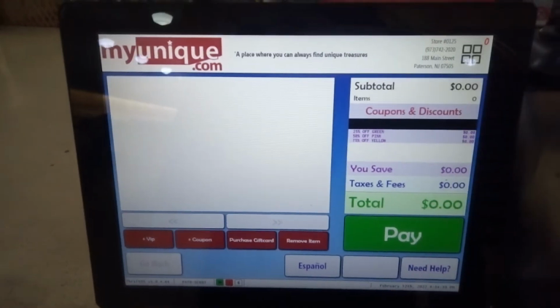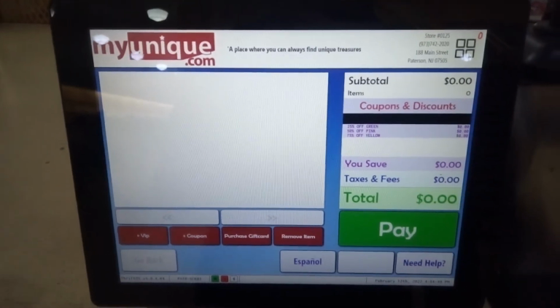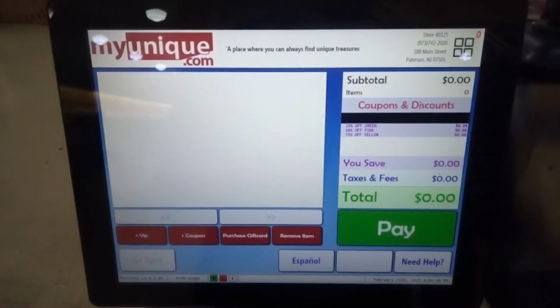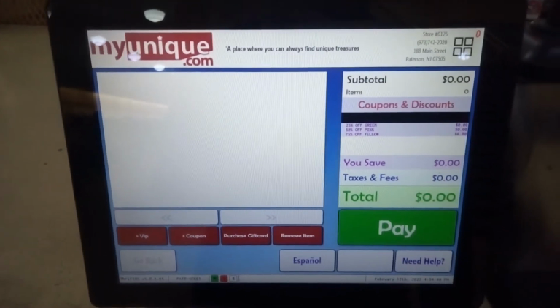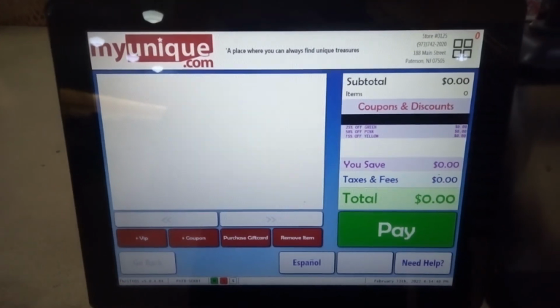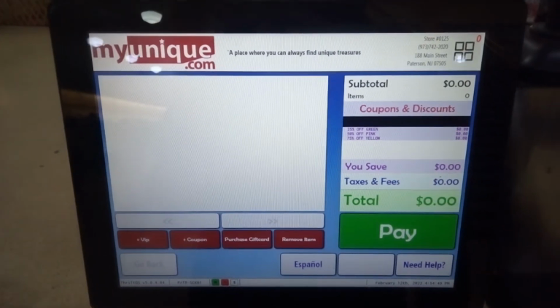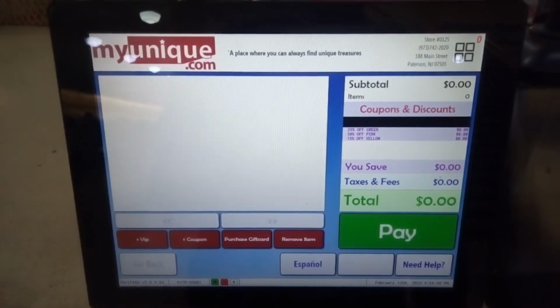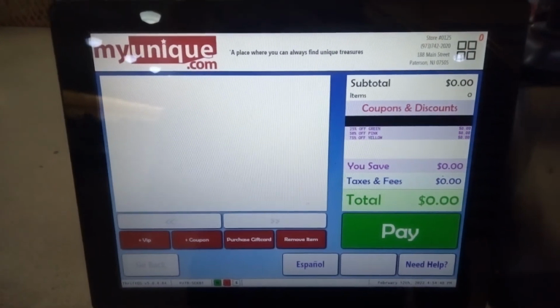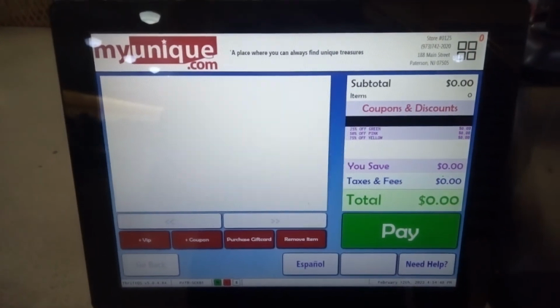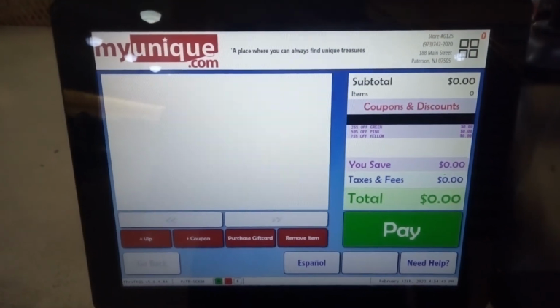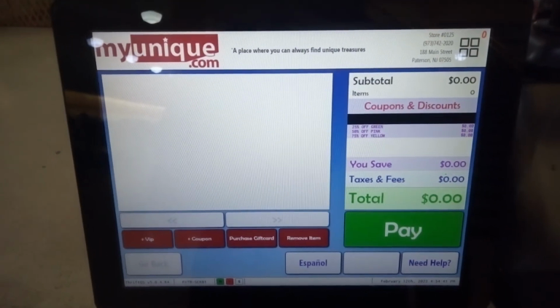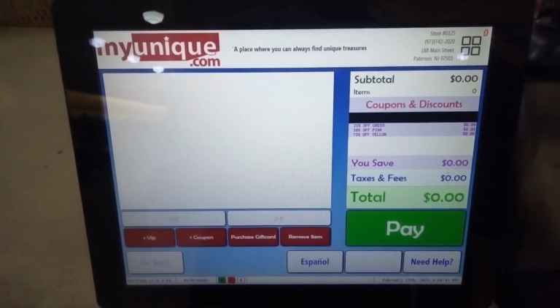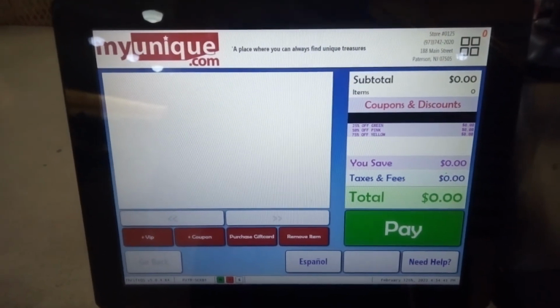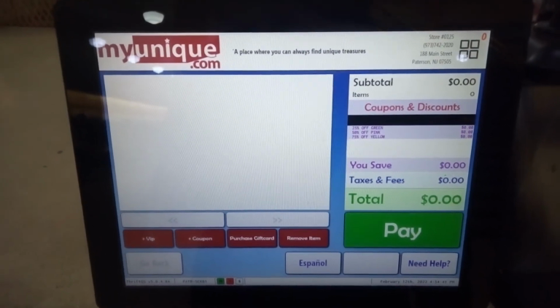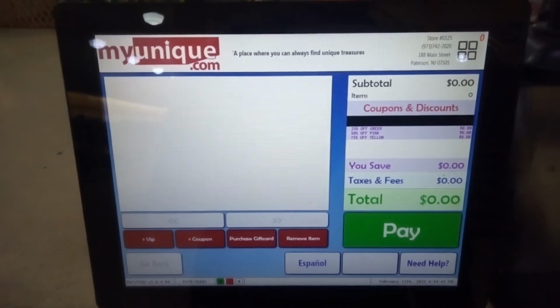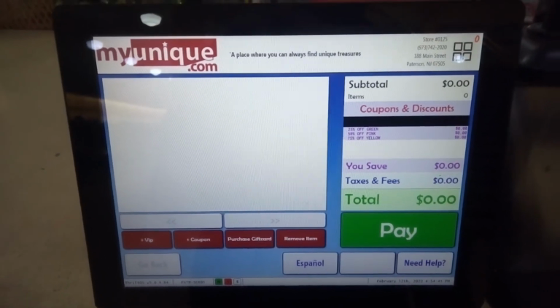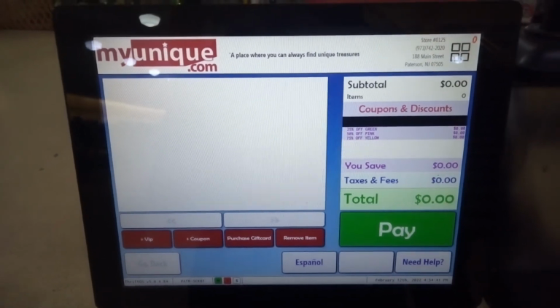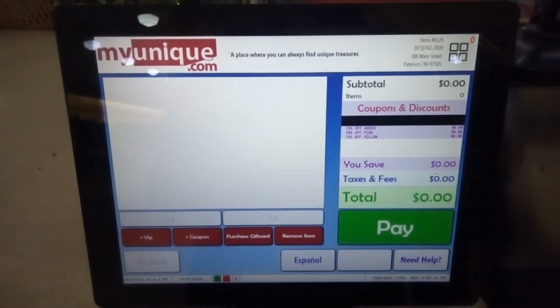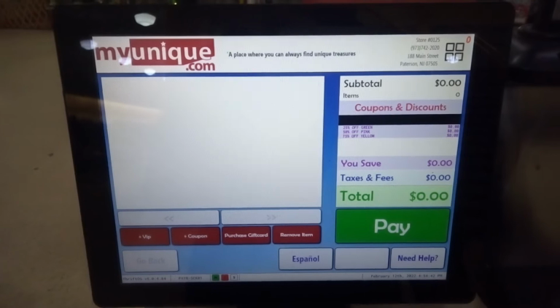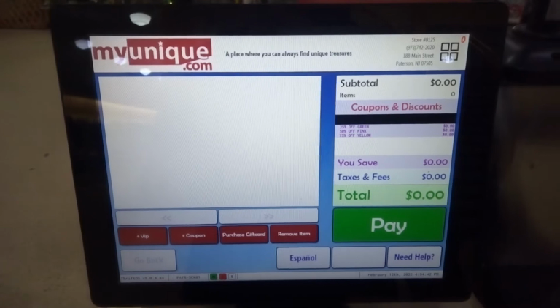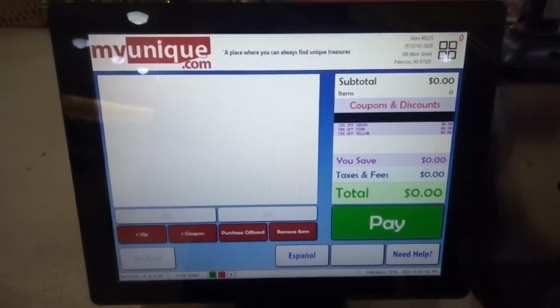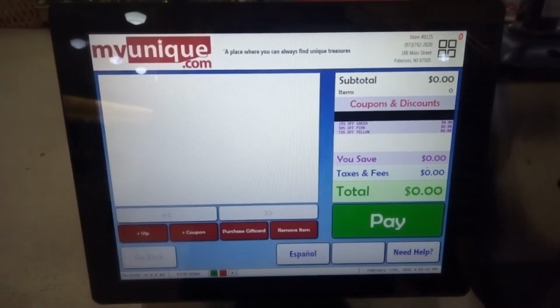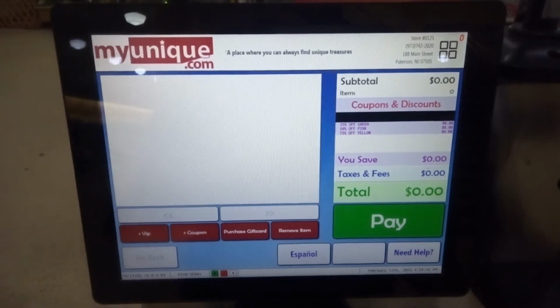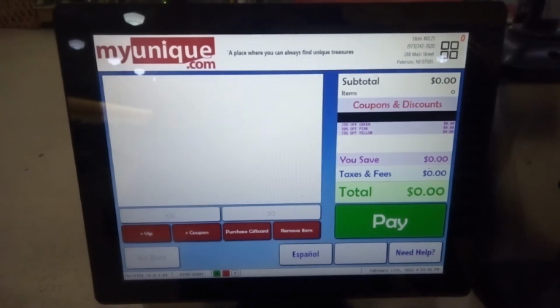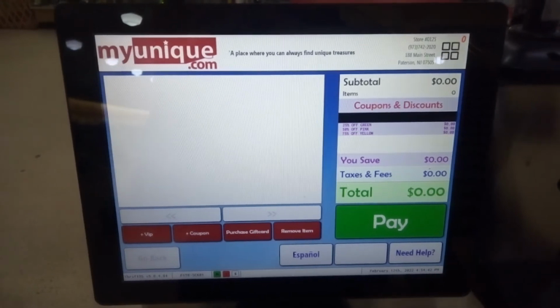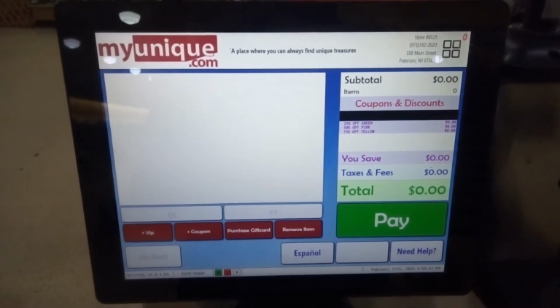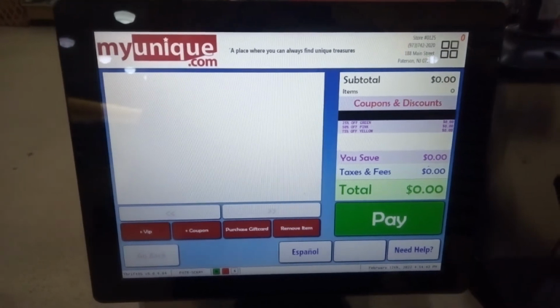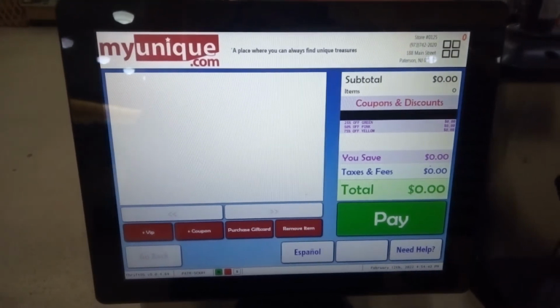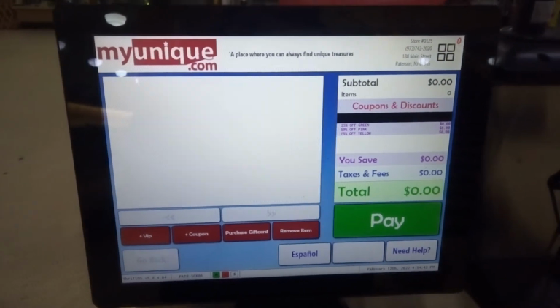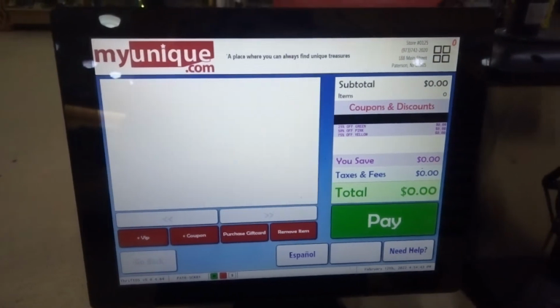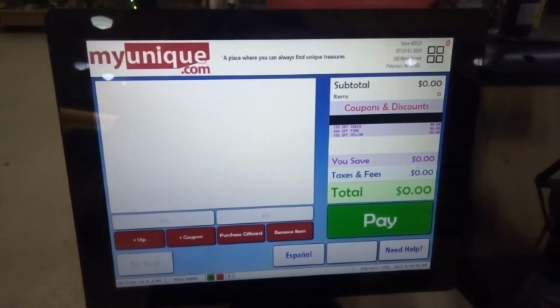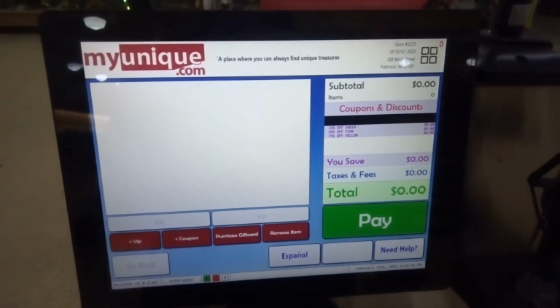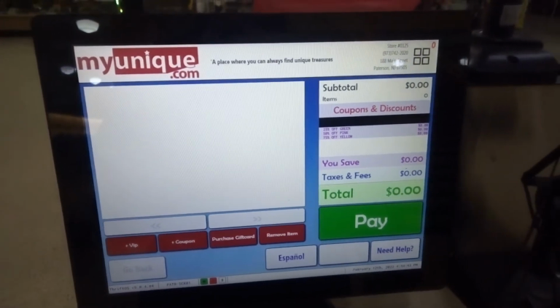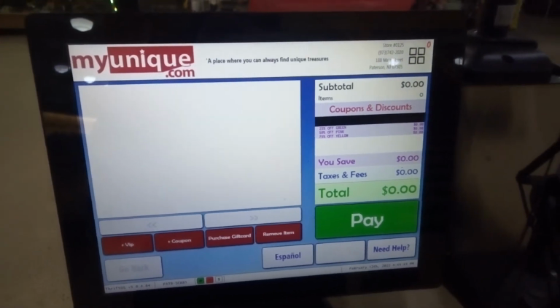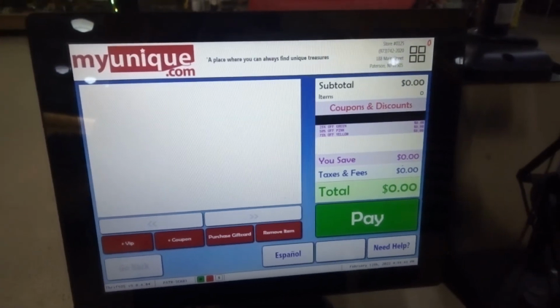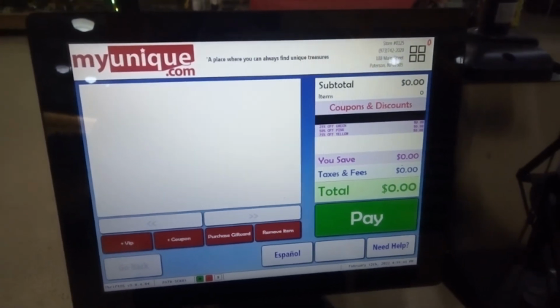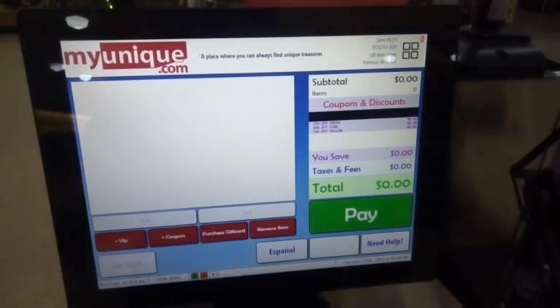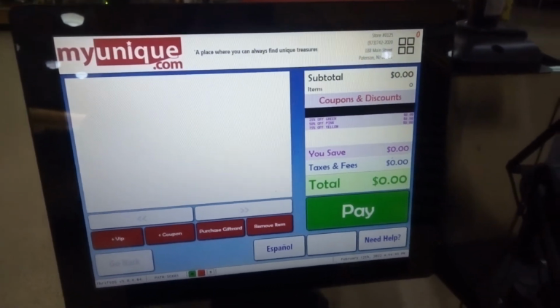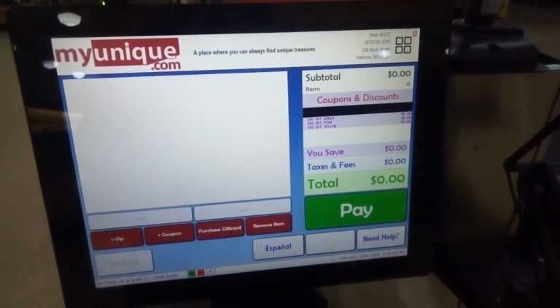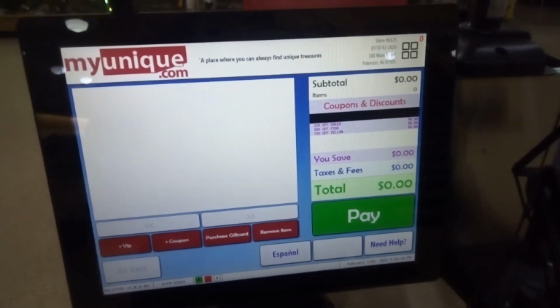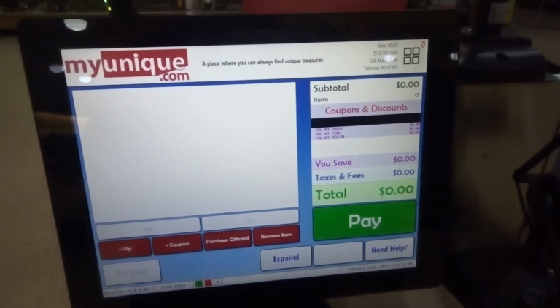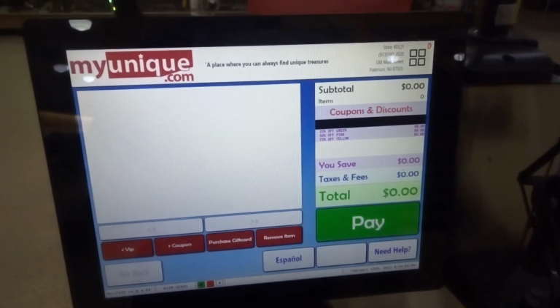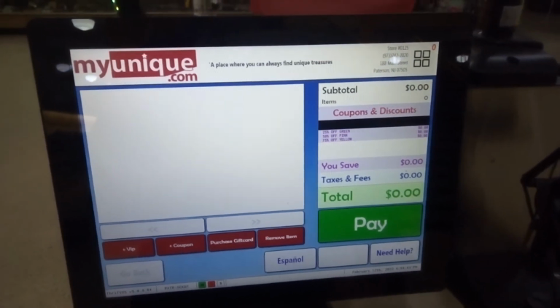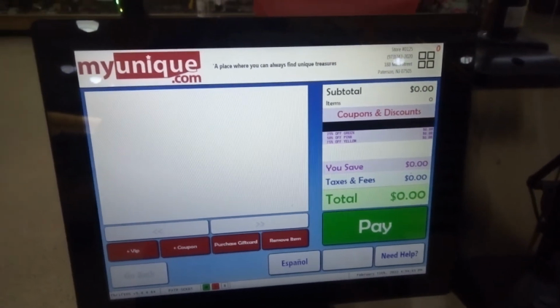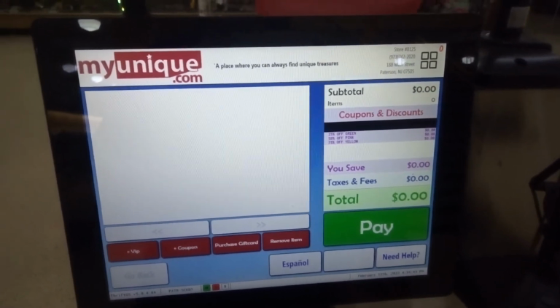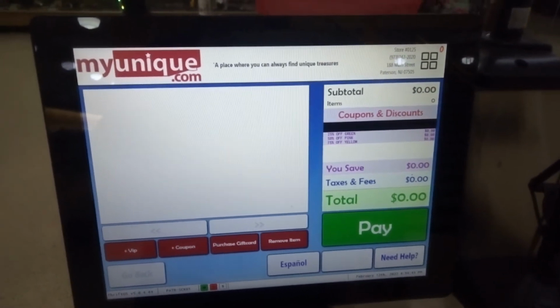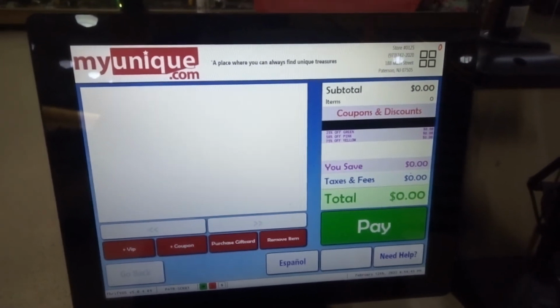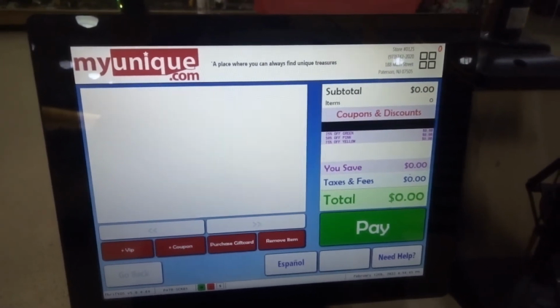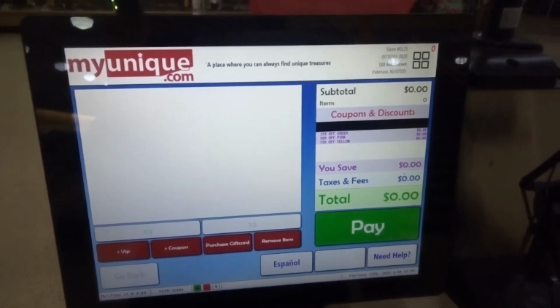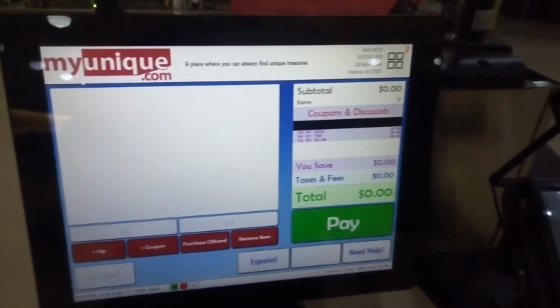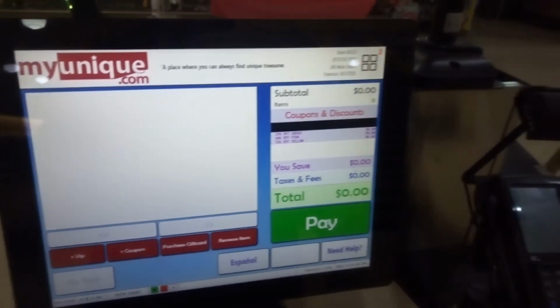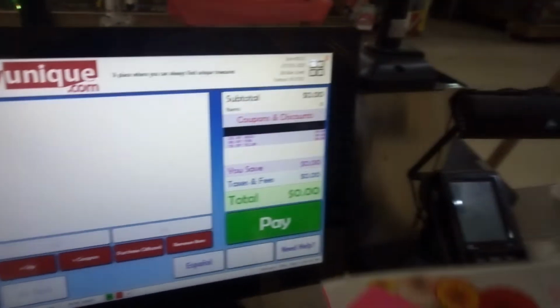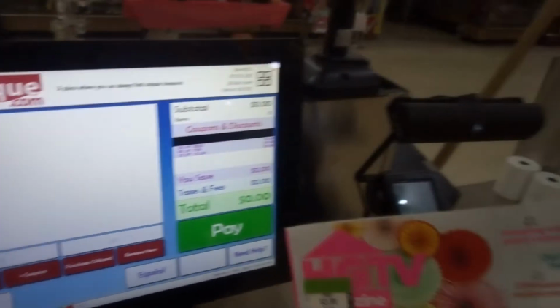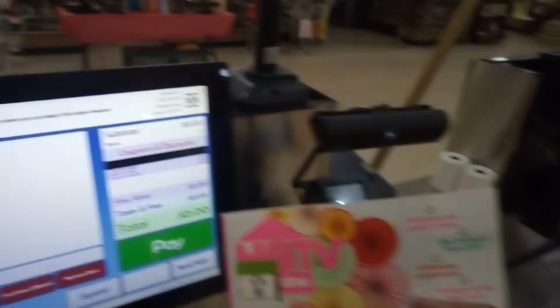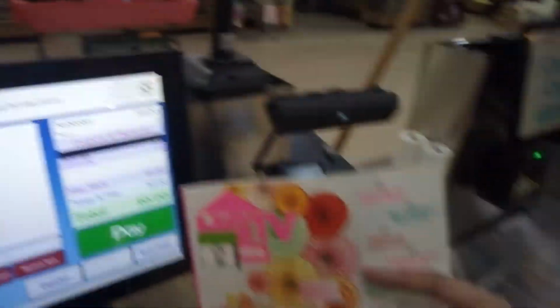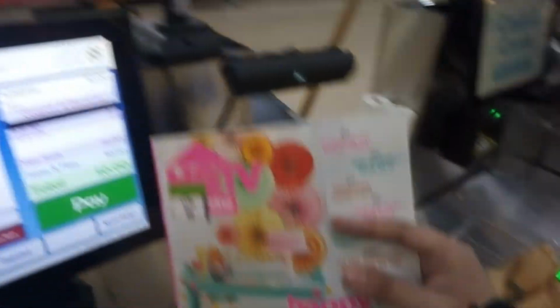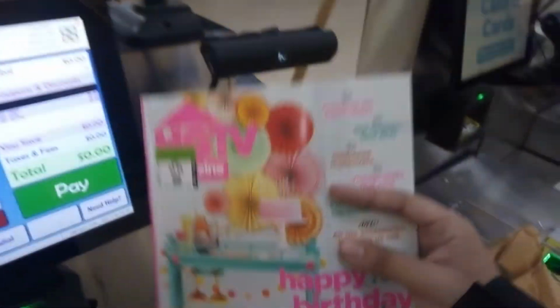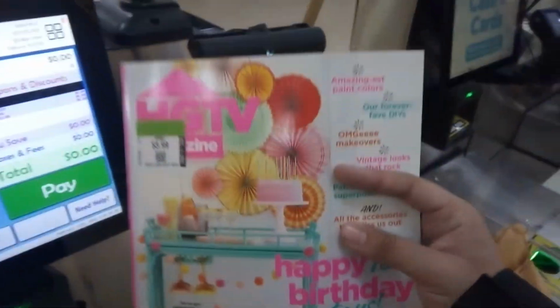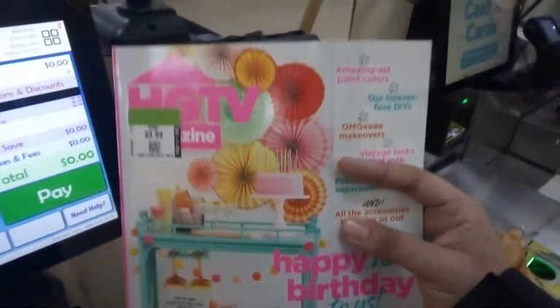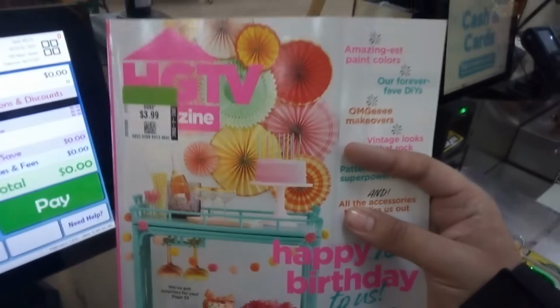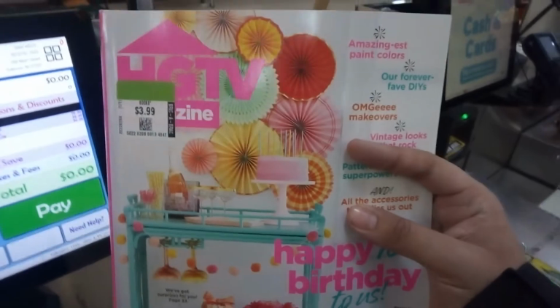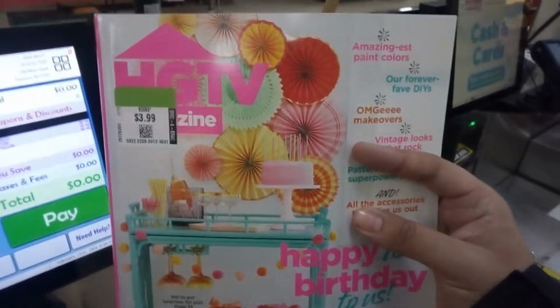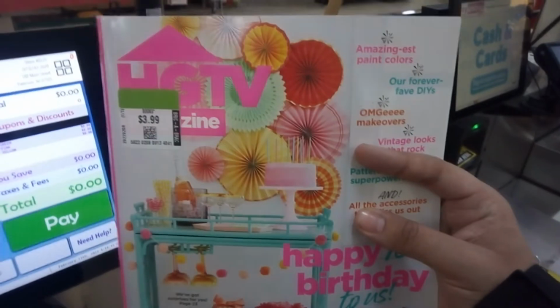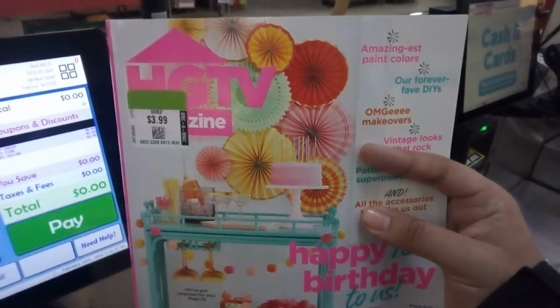Sadly, I can't do a haul because I threw the last two receipts away, but I have two more items to pick up, and they're both first-timers.